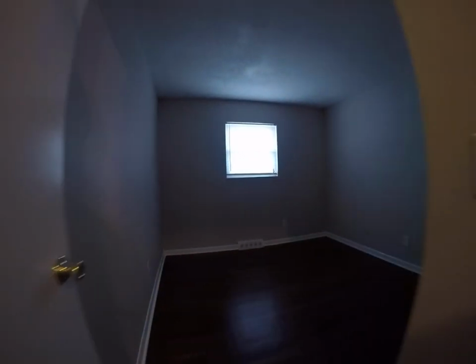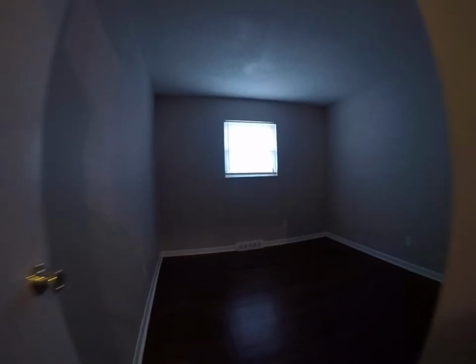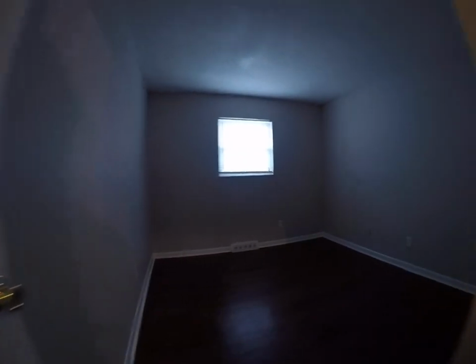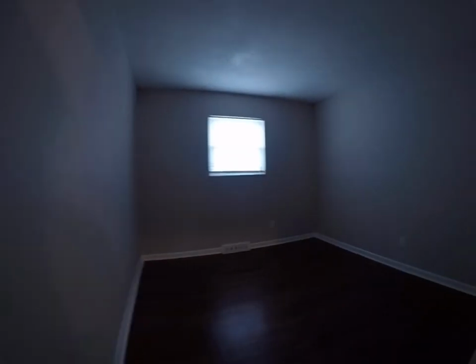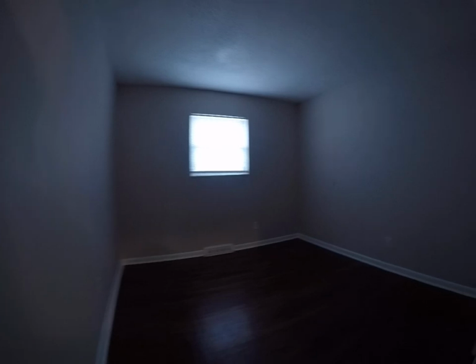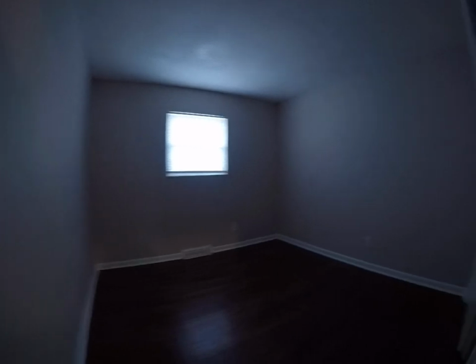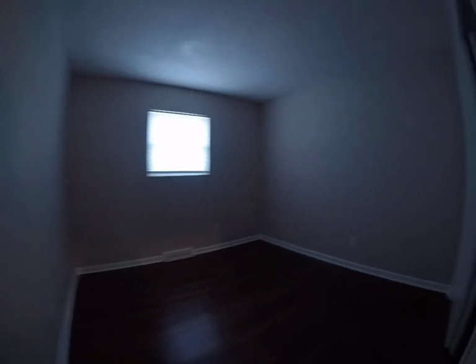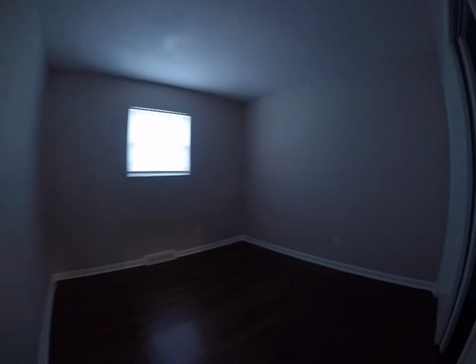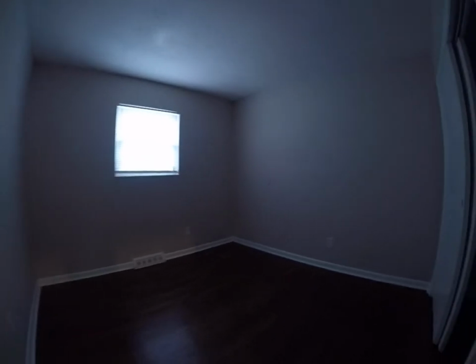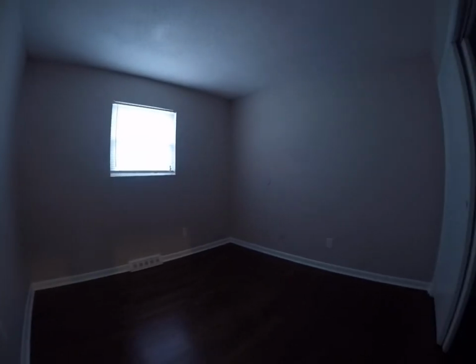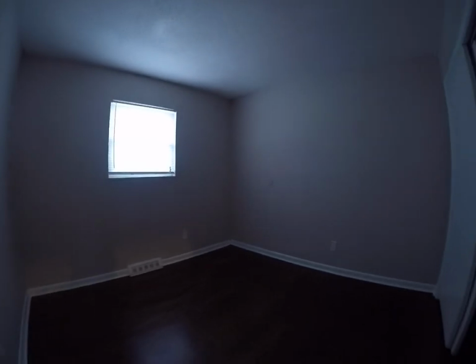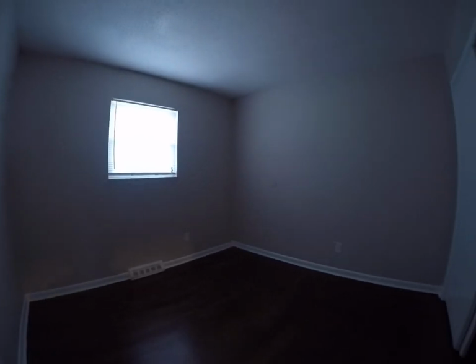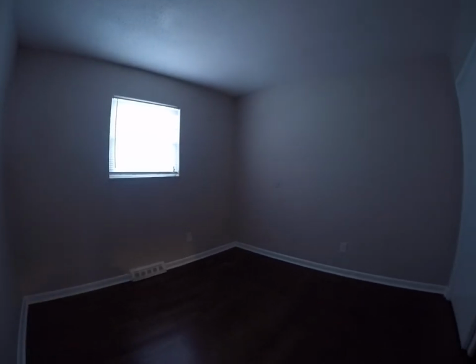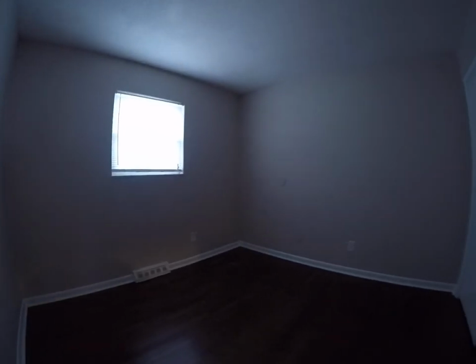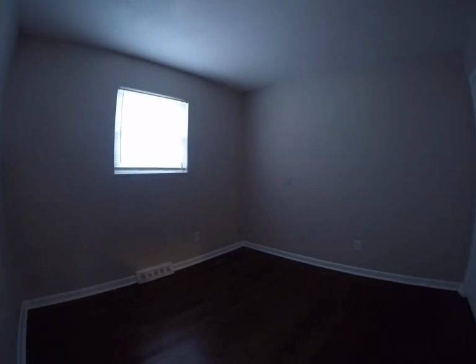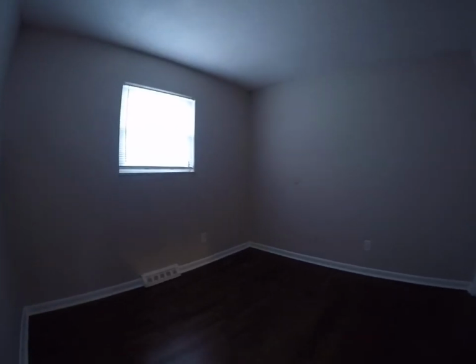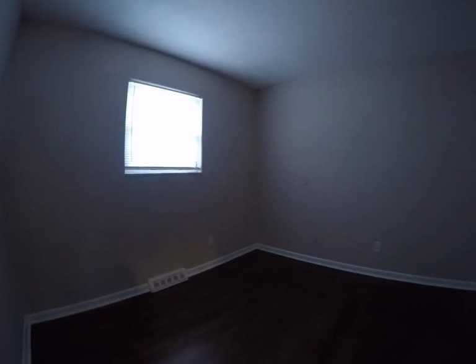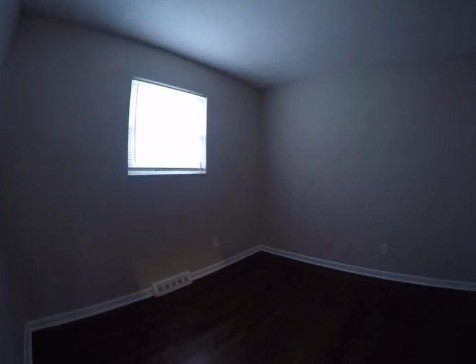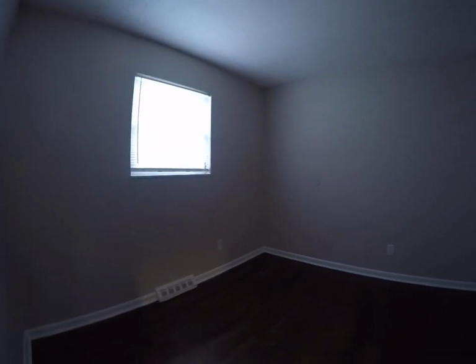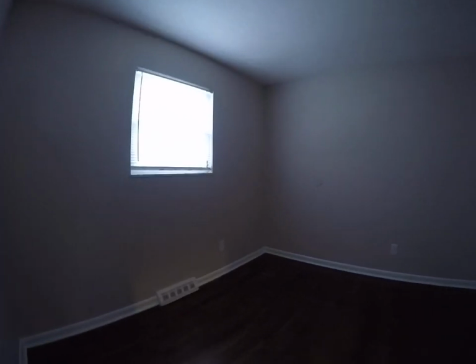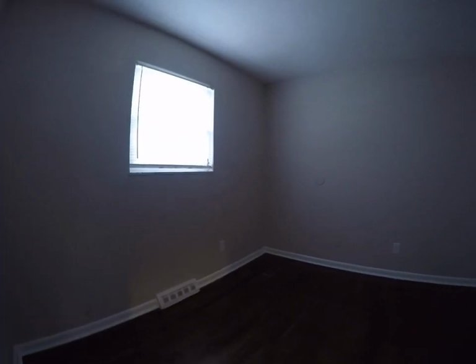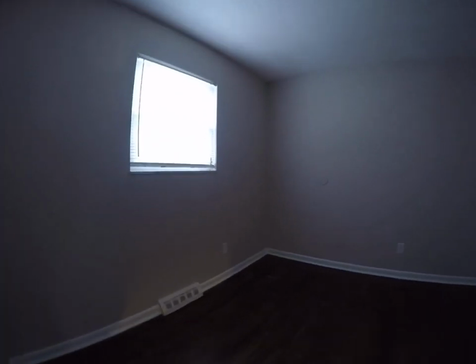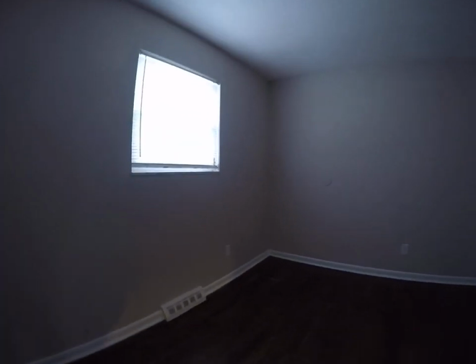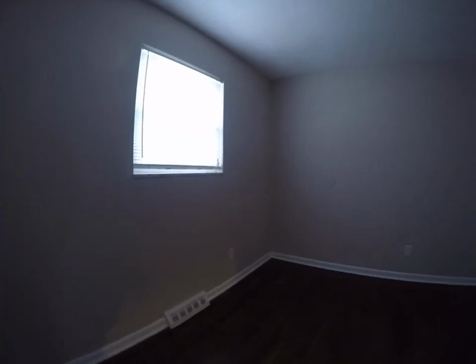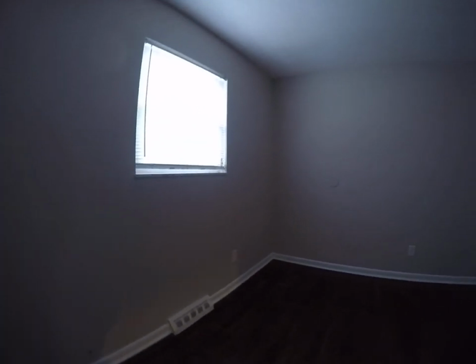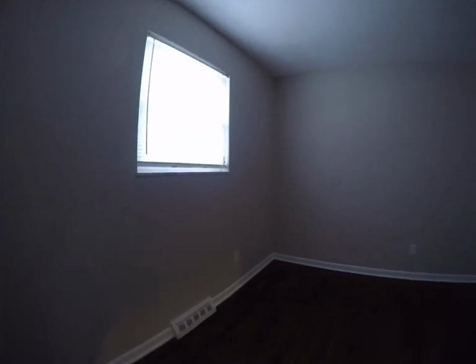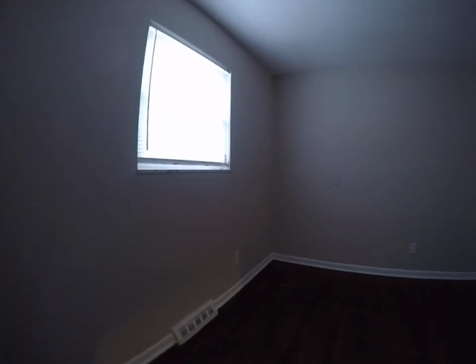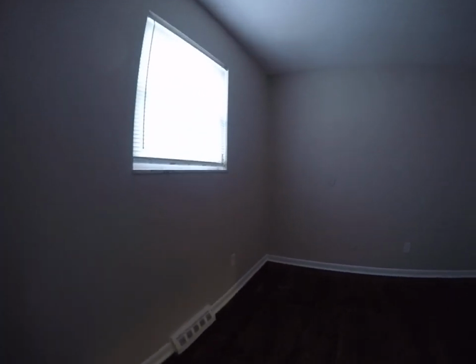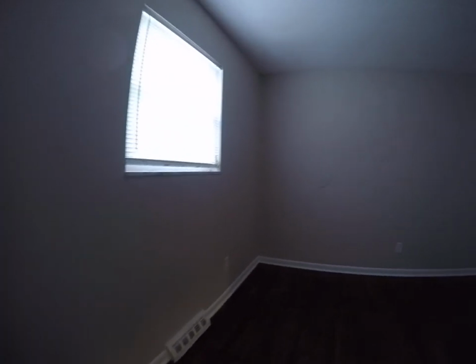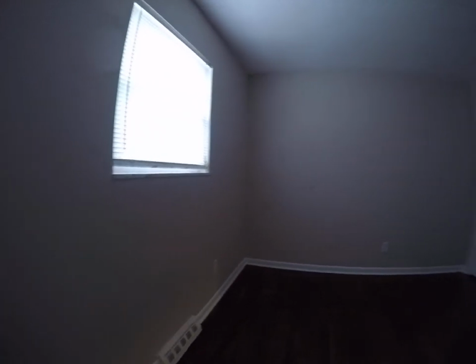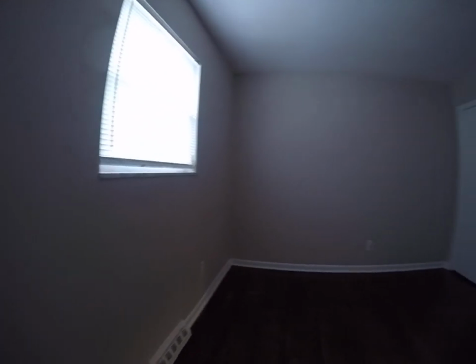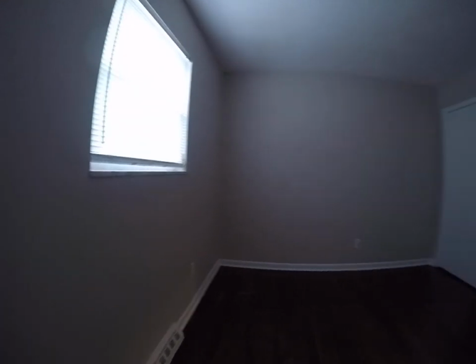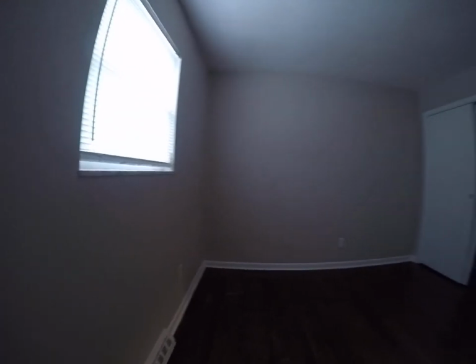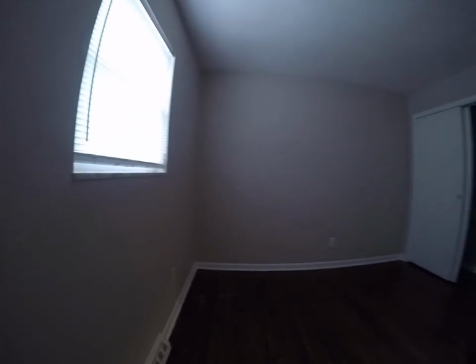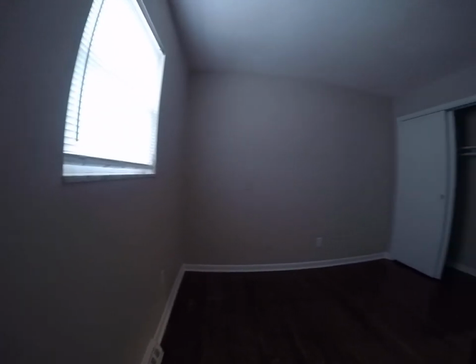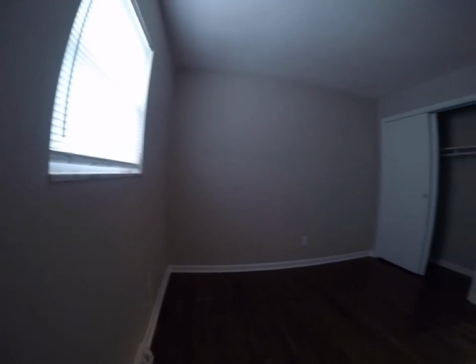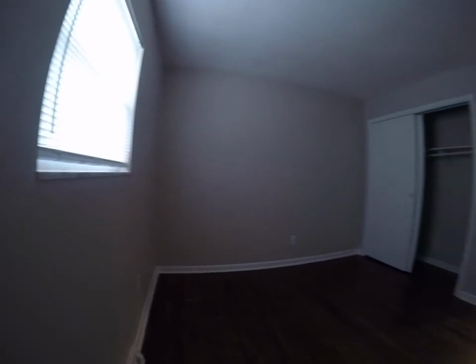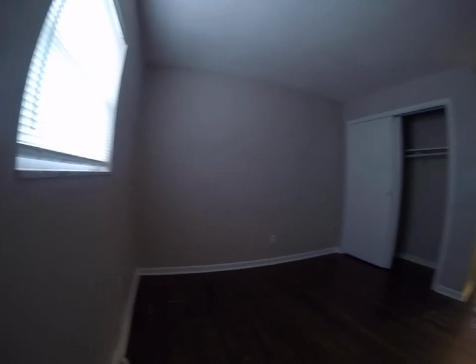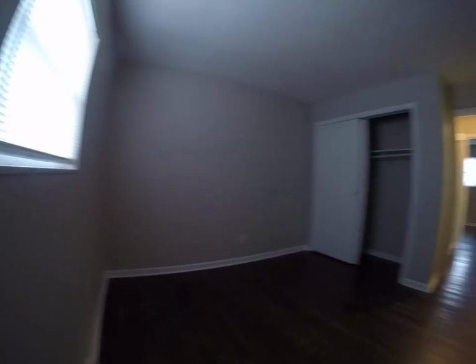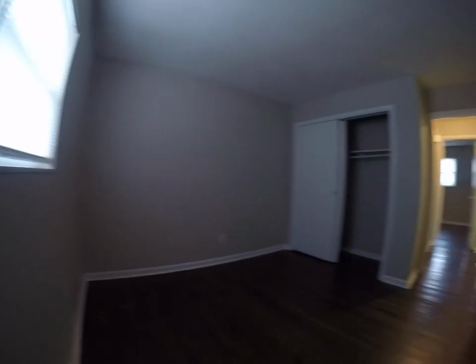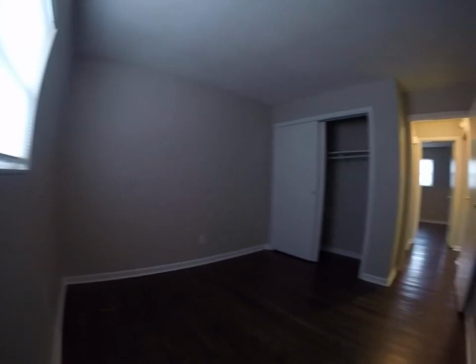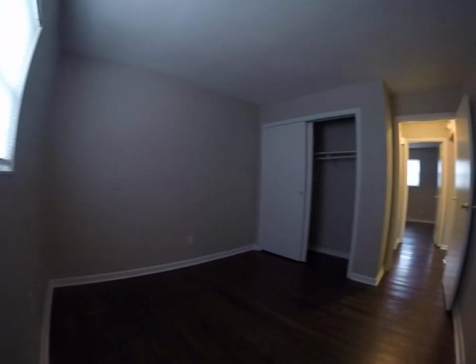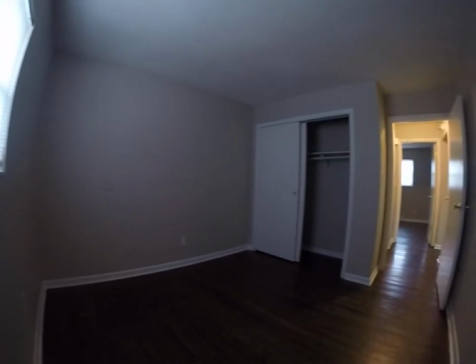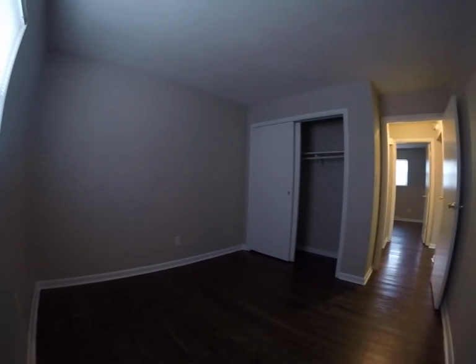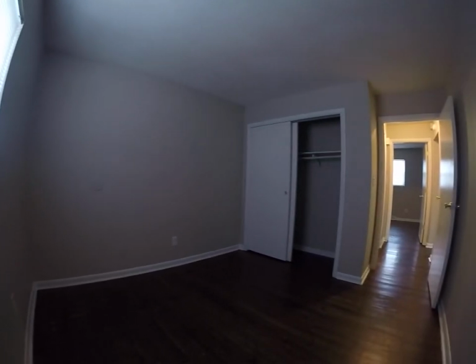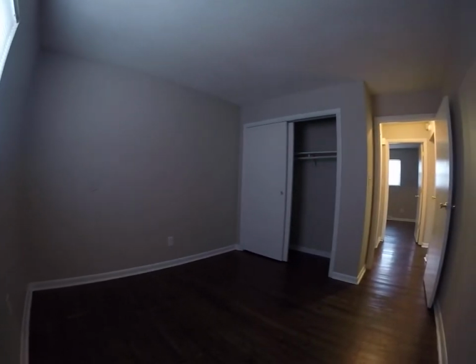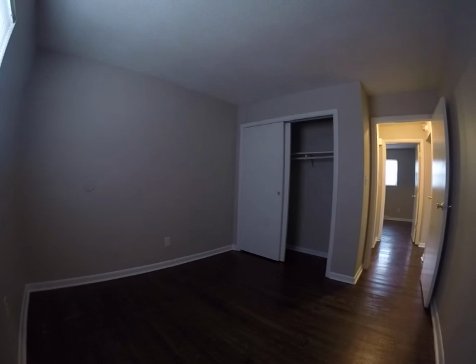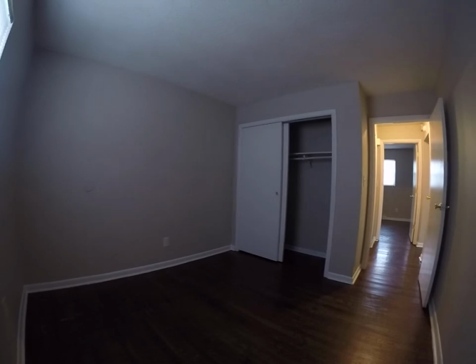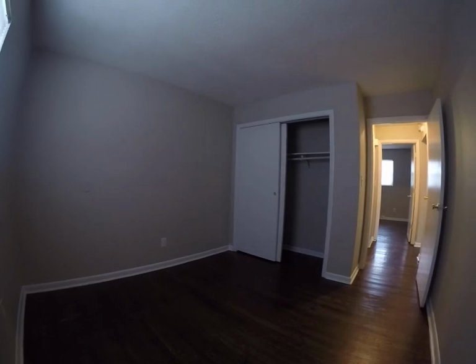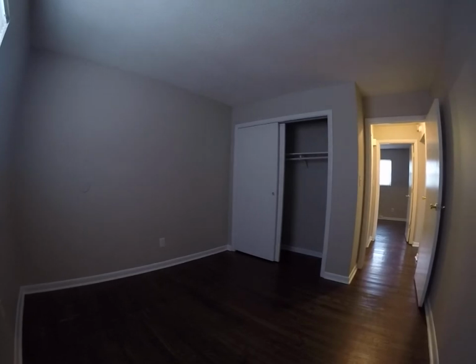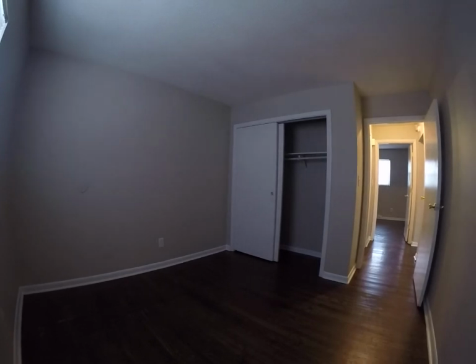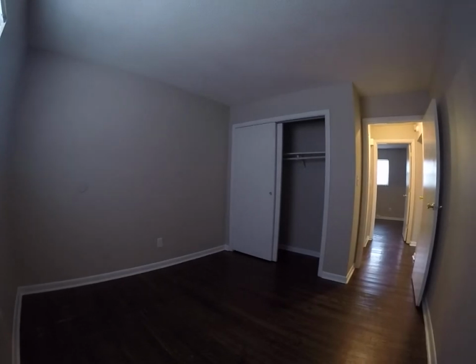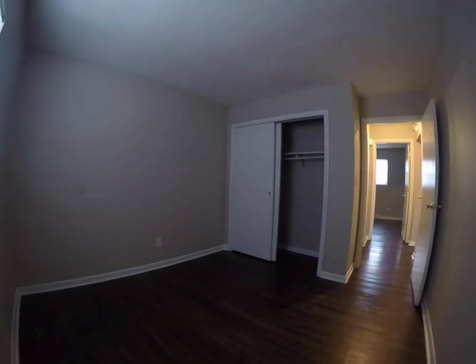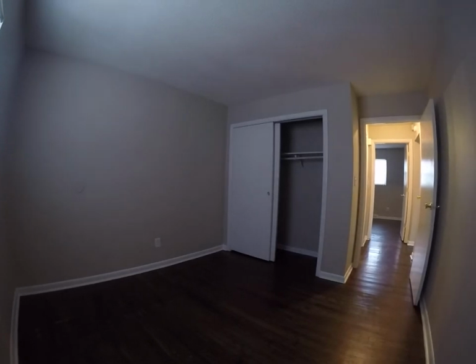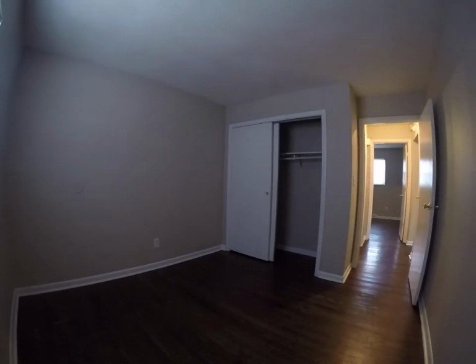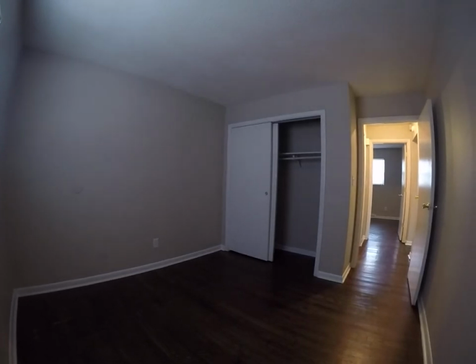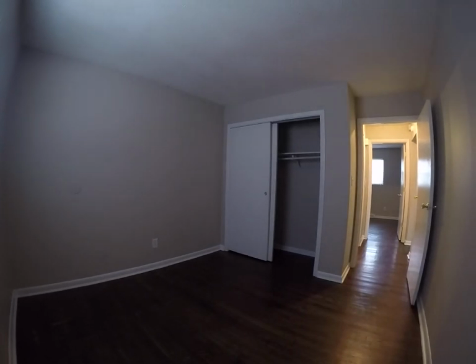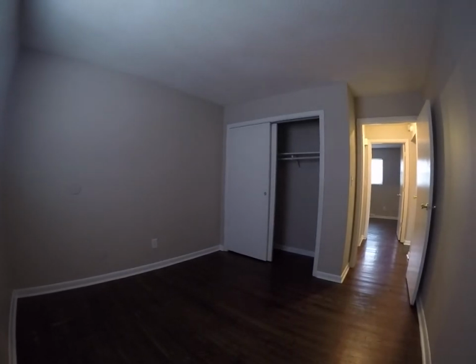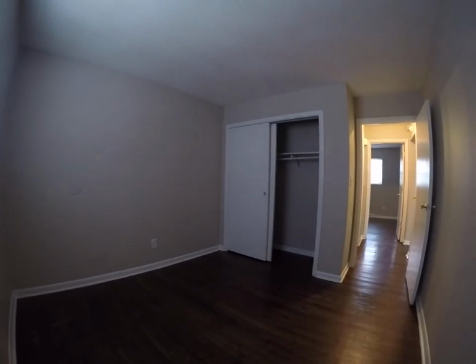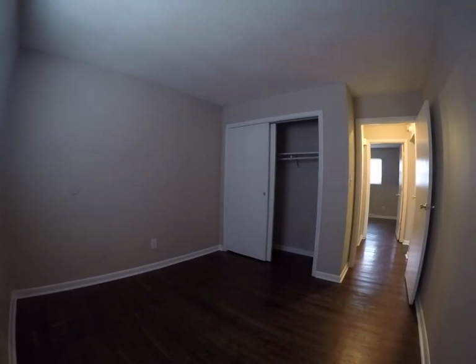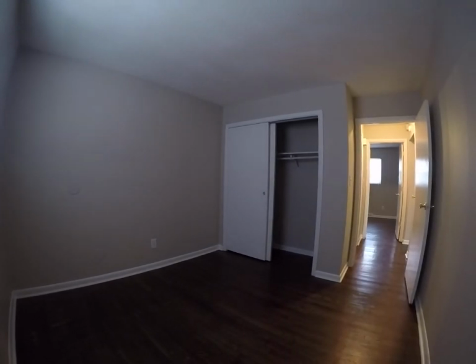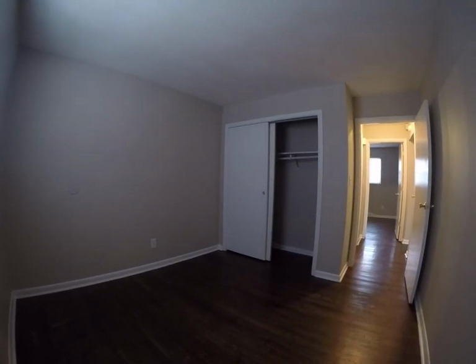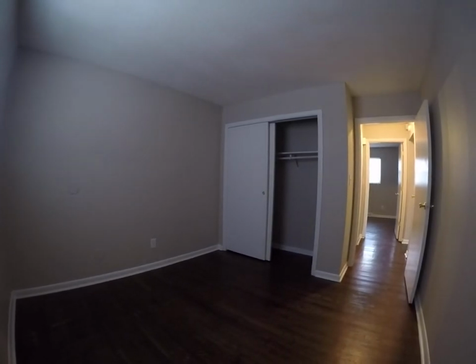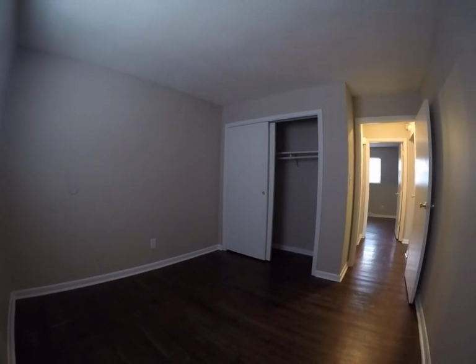Second bedroom. Also hardwood floors with a nice size closet.